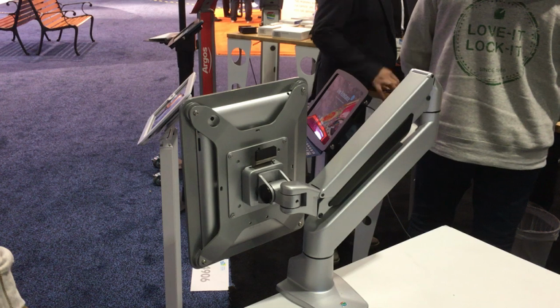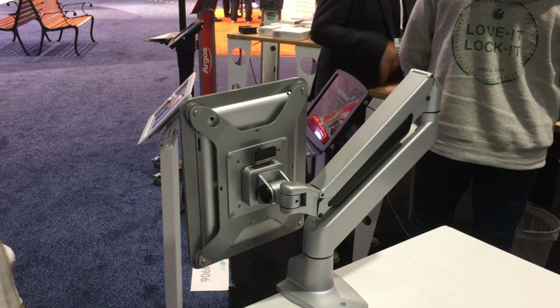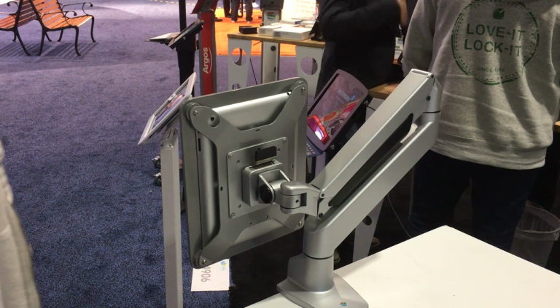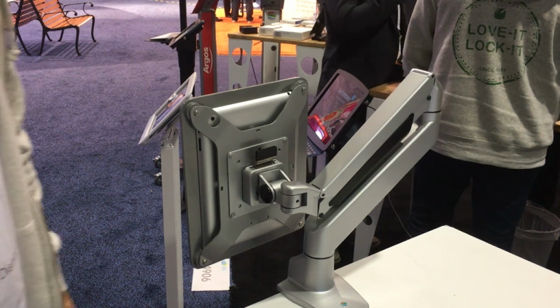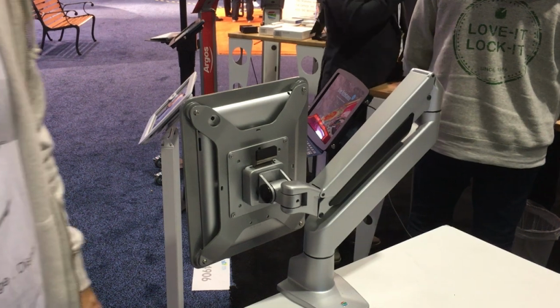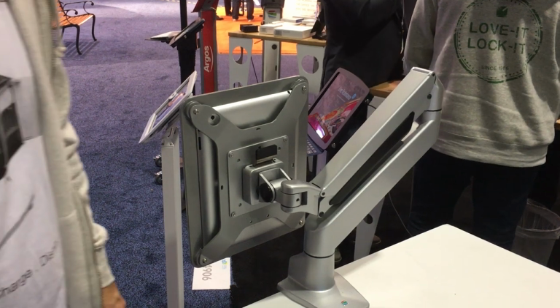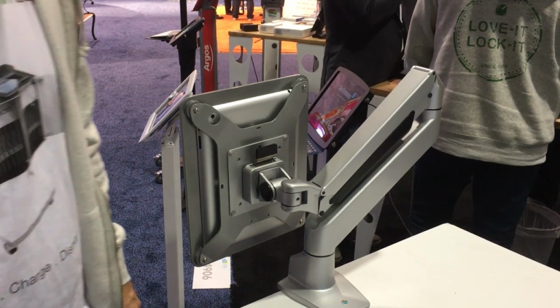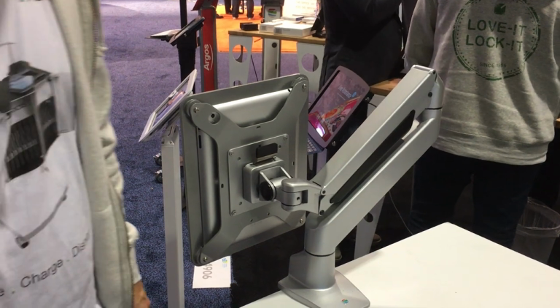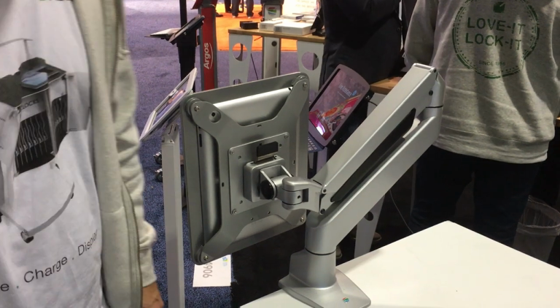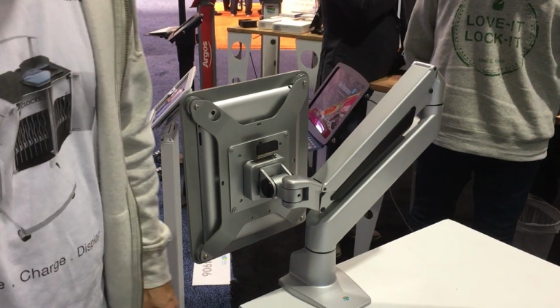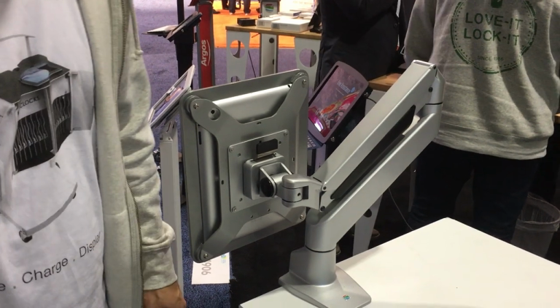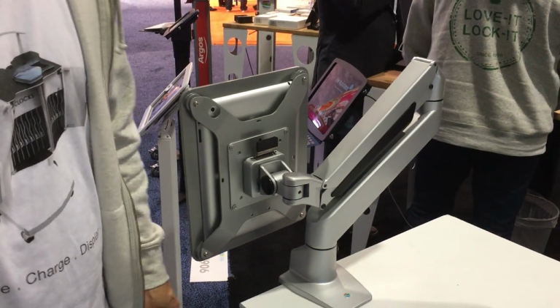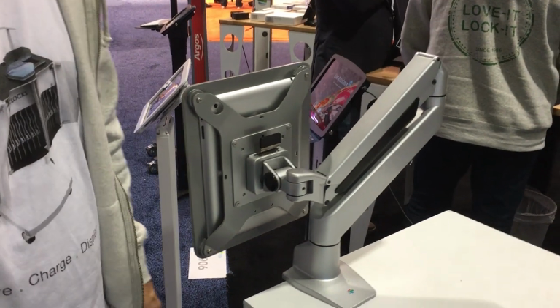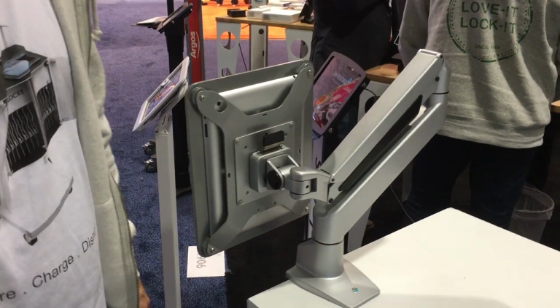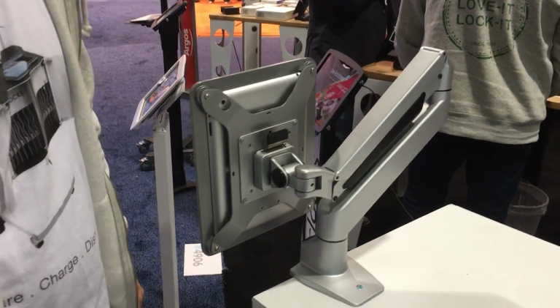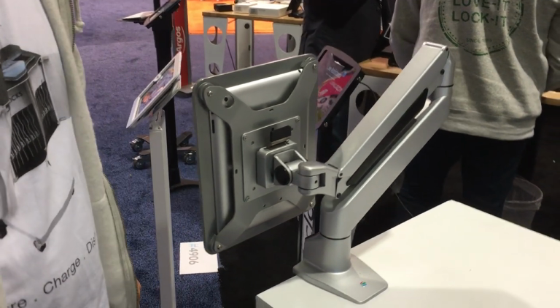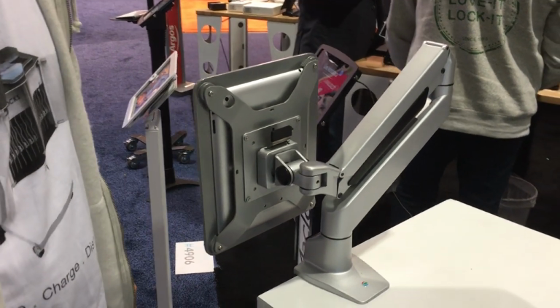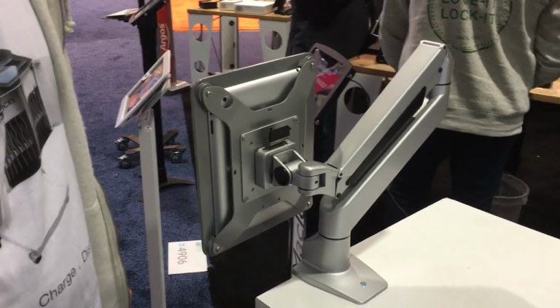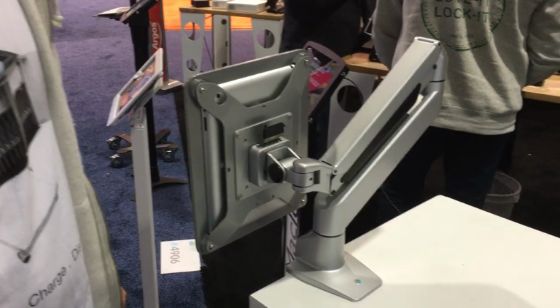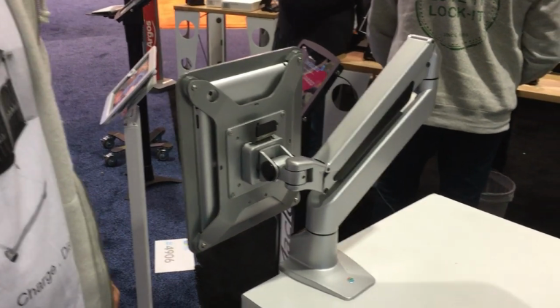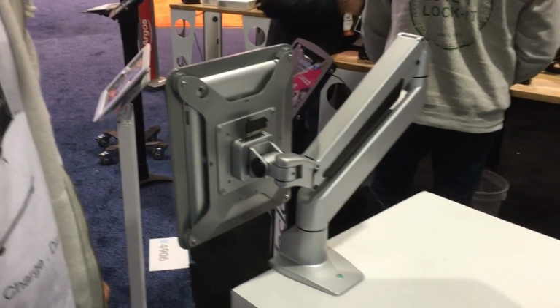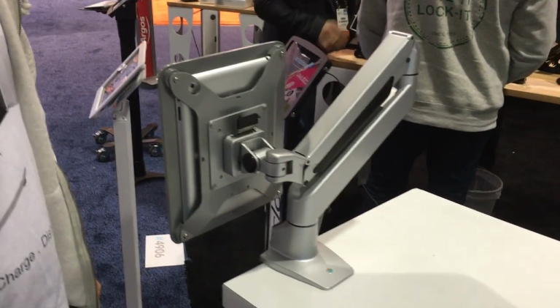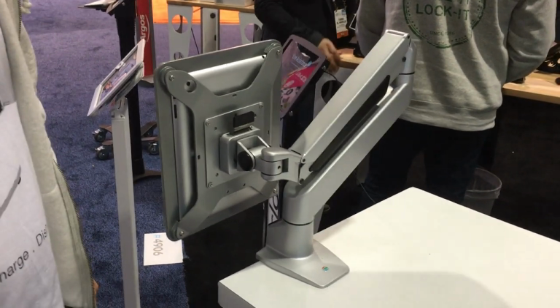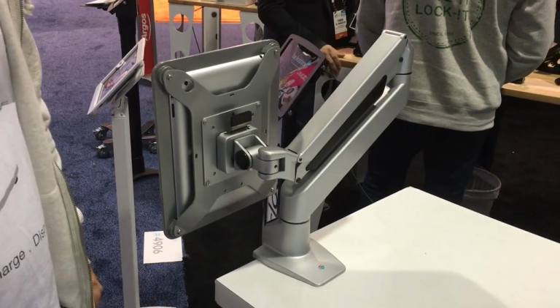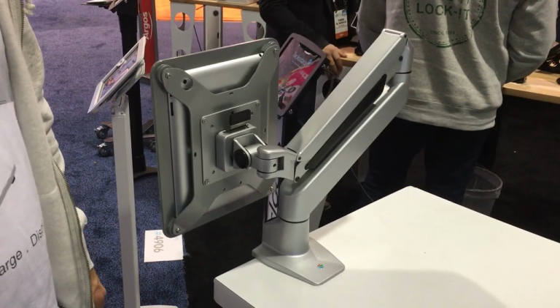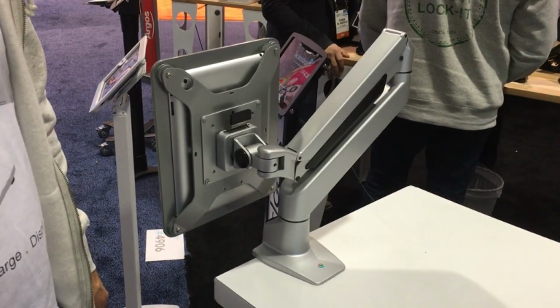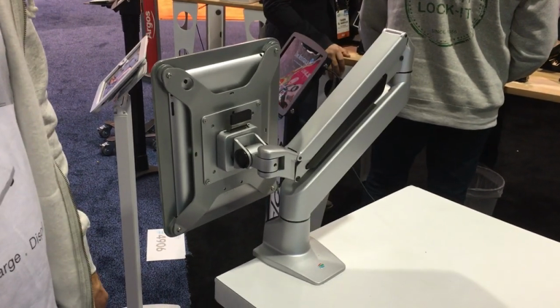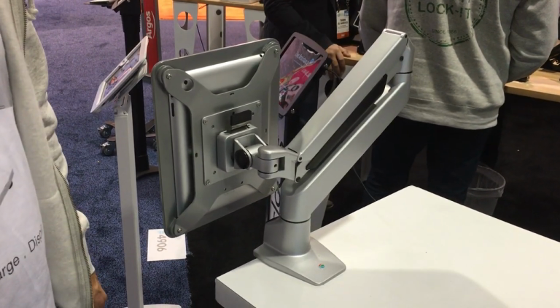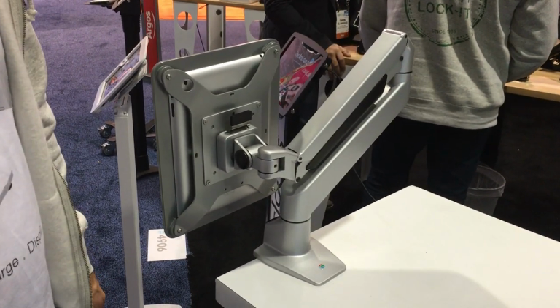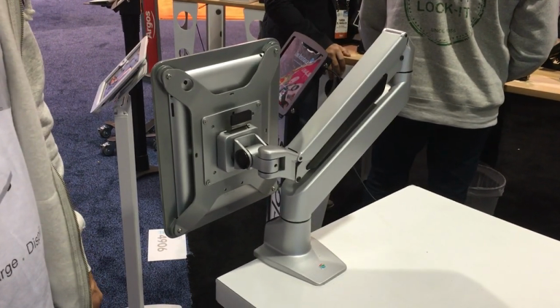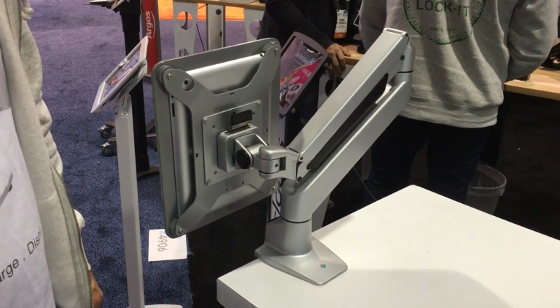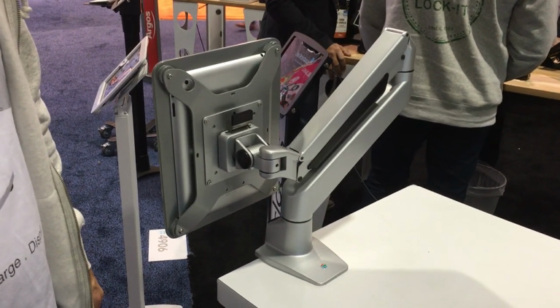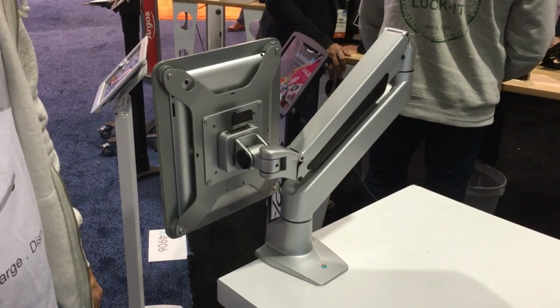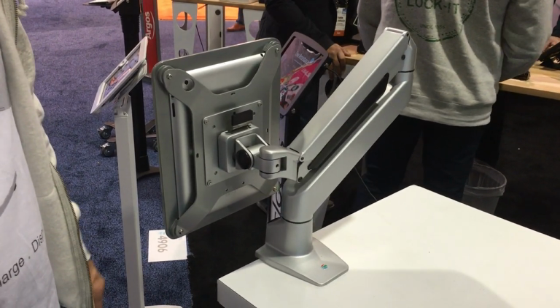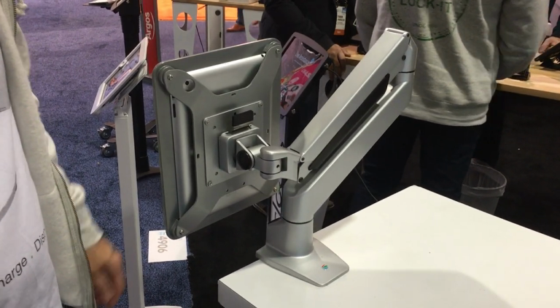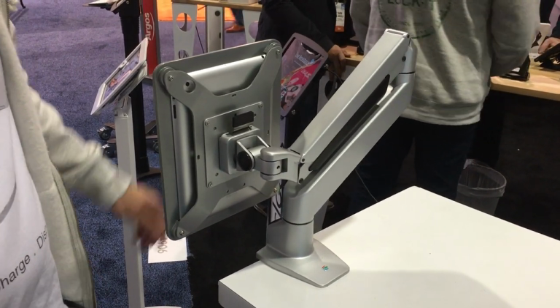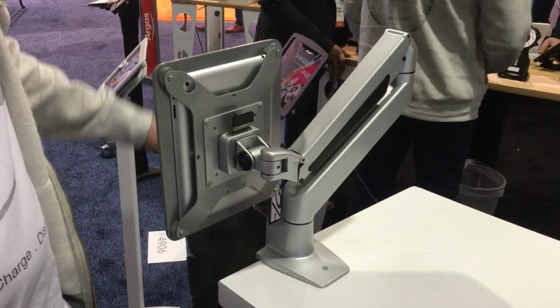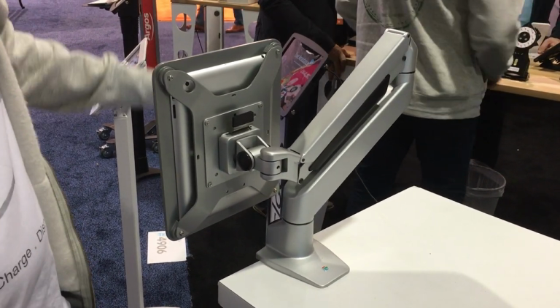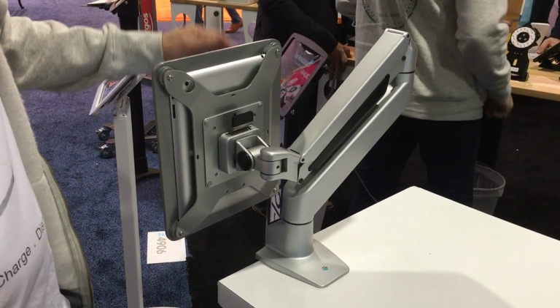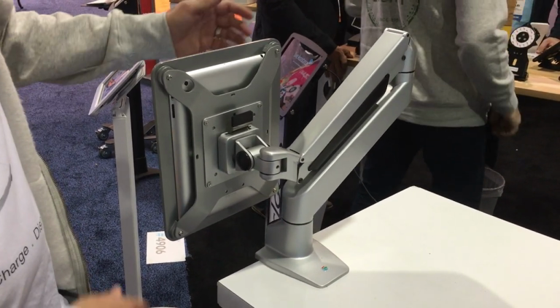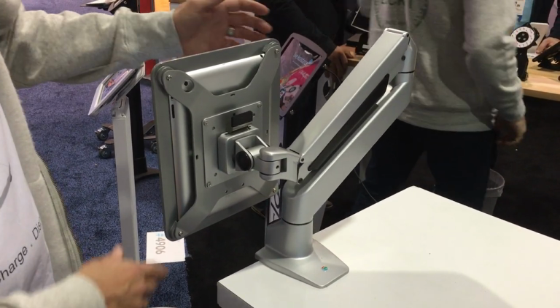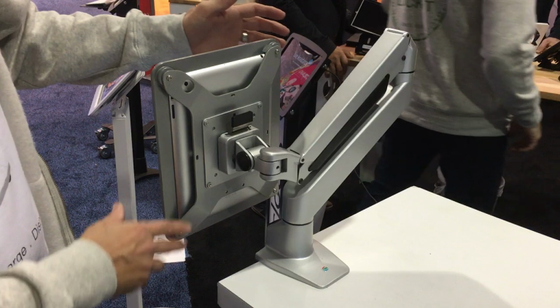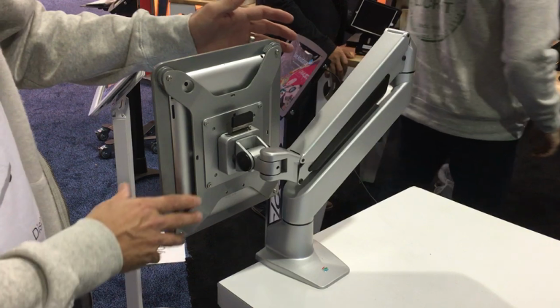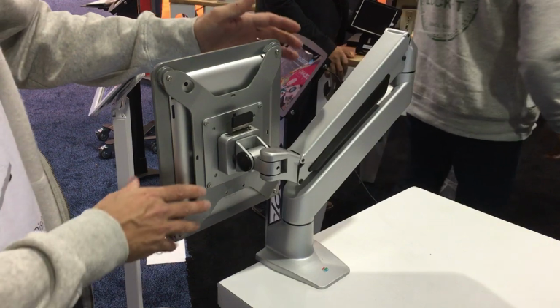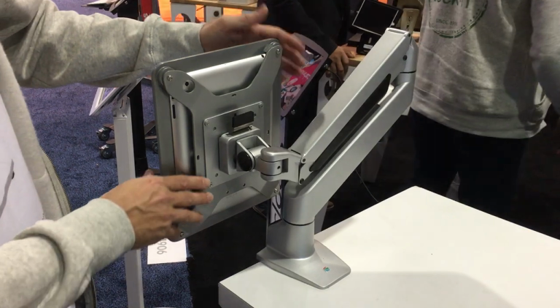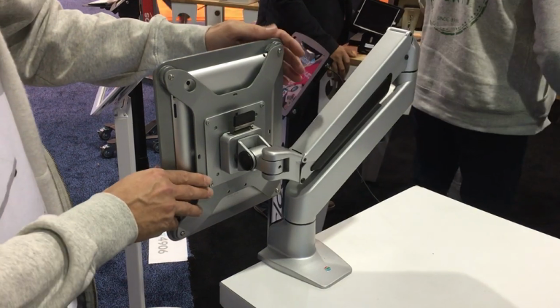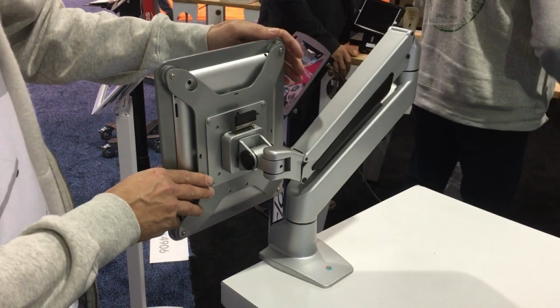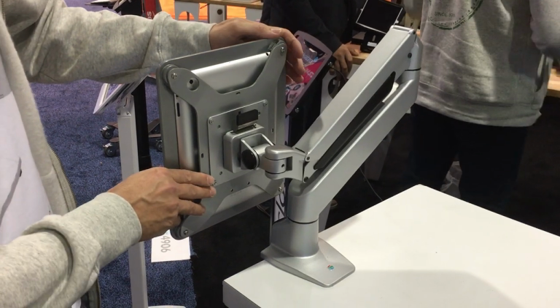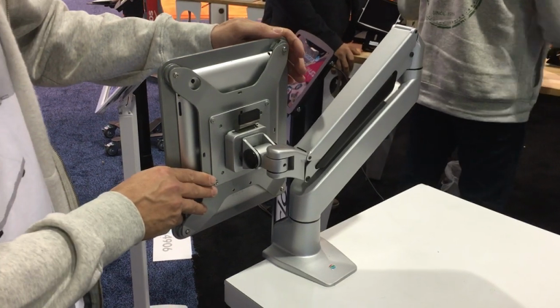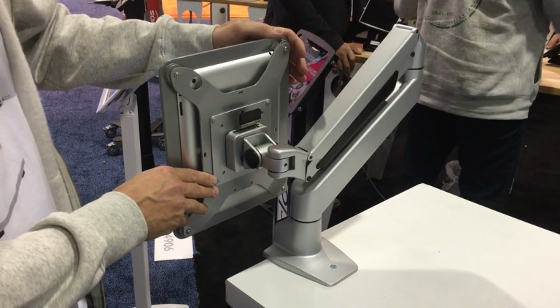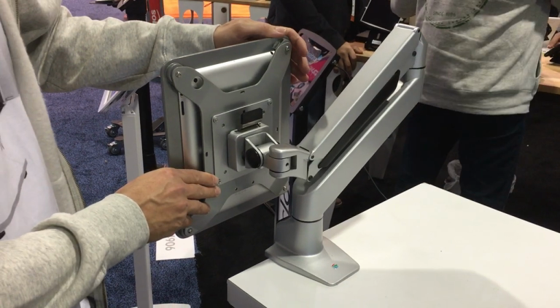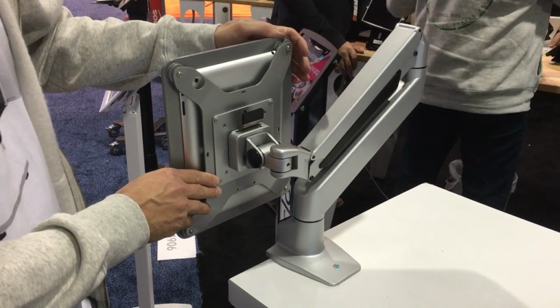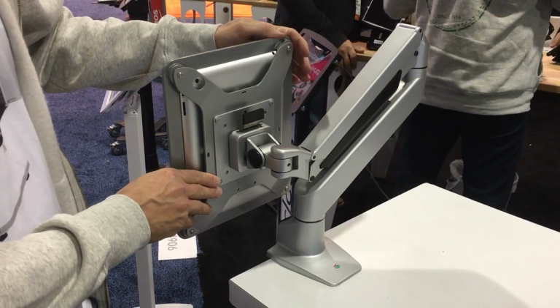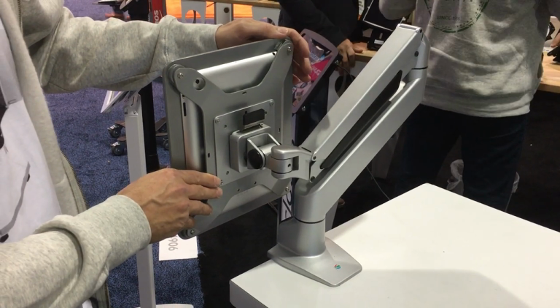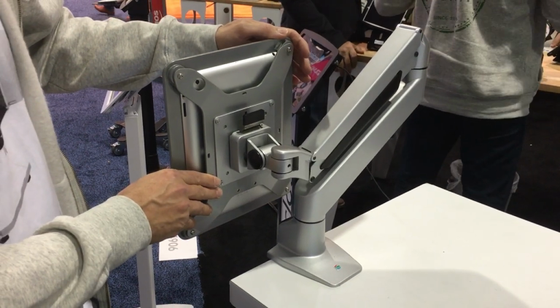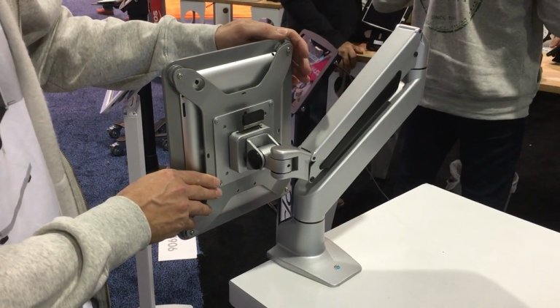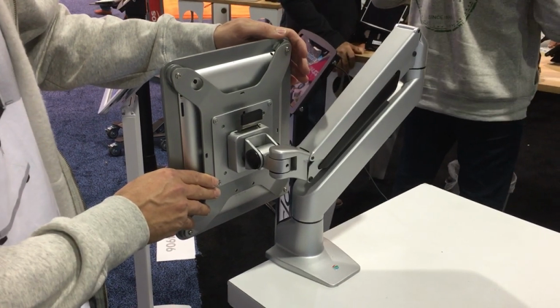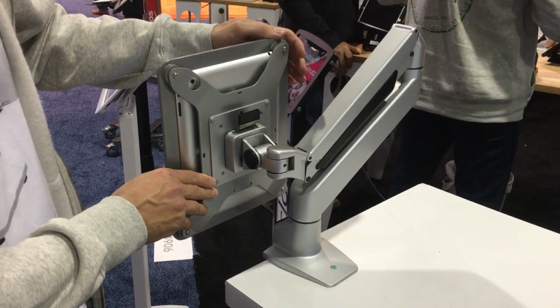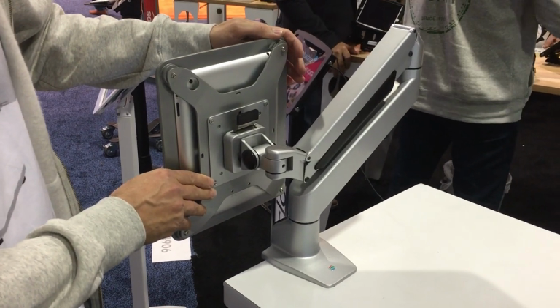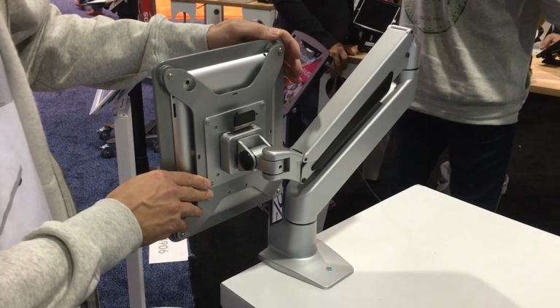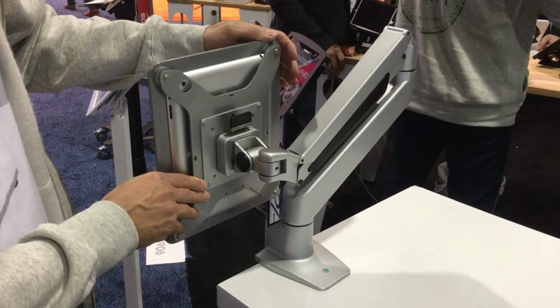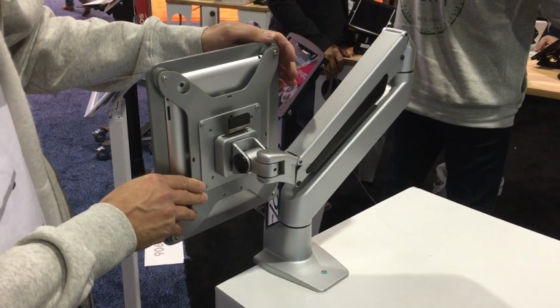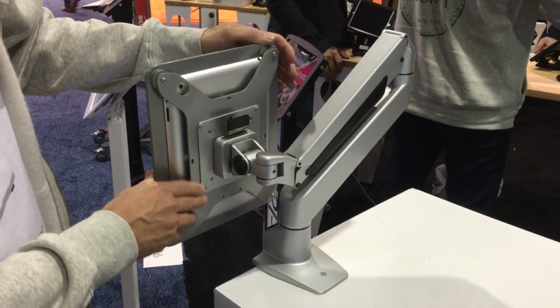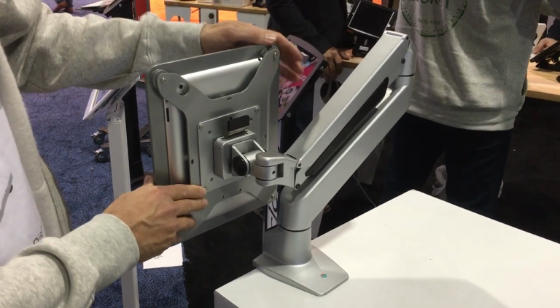Good morning, we're here at CES in Las Vegas unveiling another product for Mack Locks. This is the Reach Arm Mount.